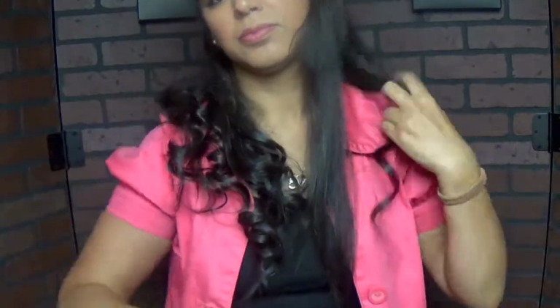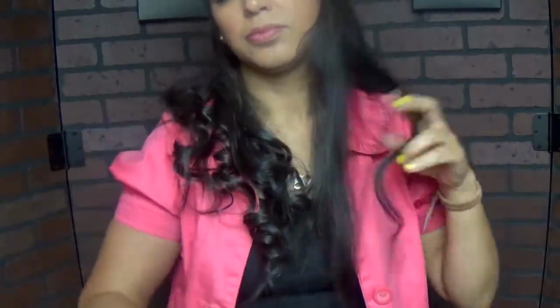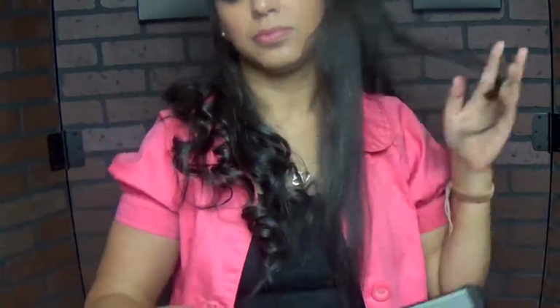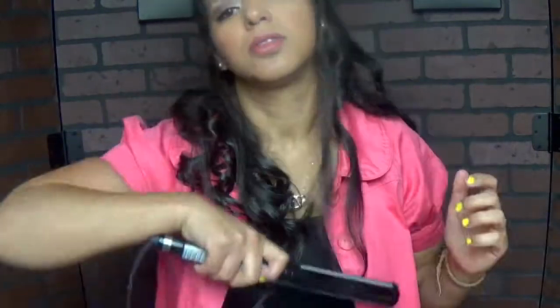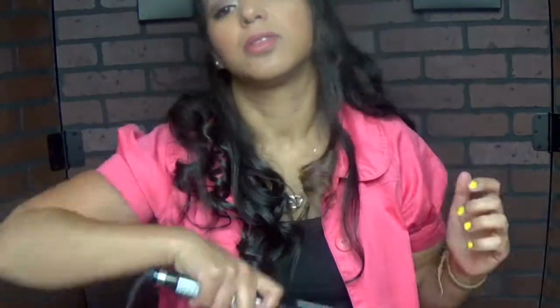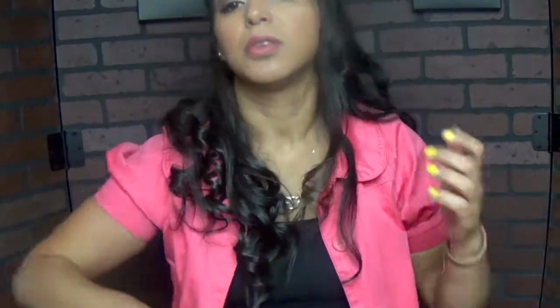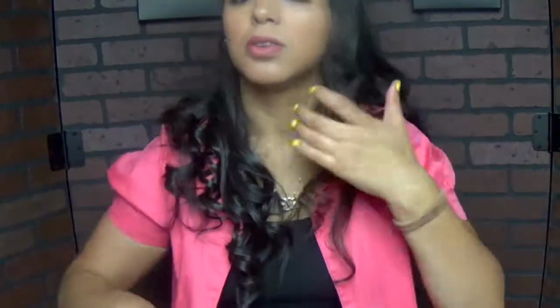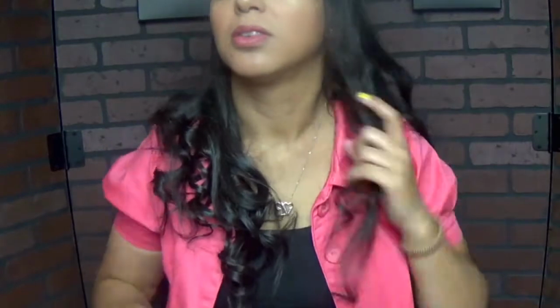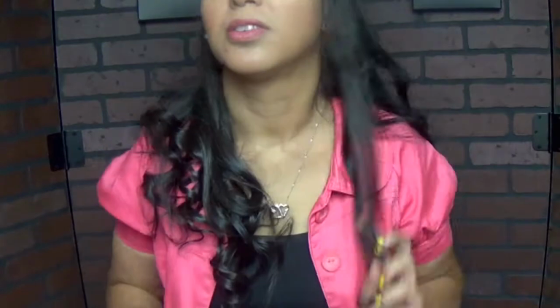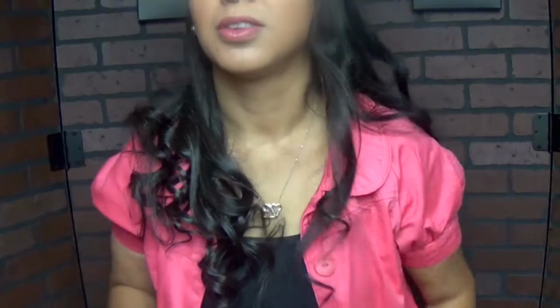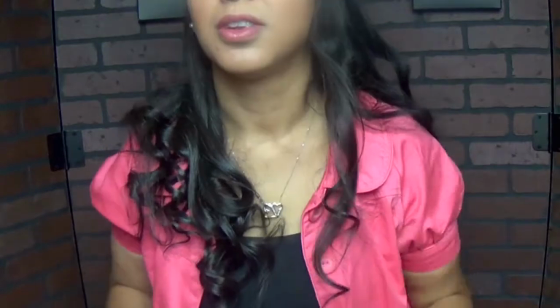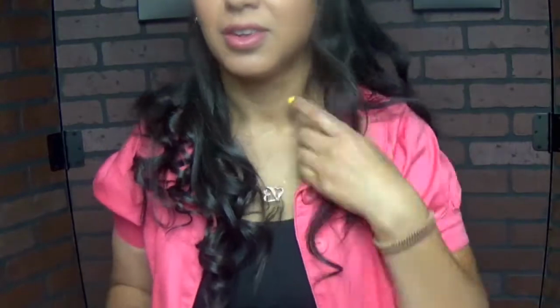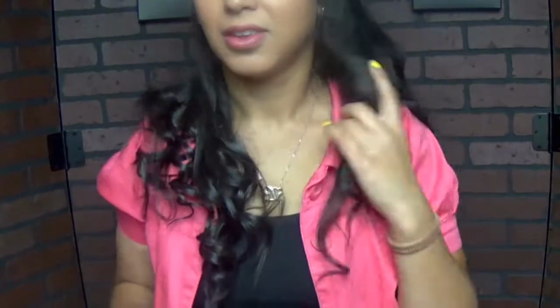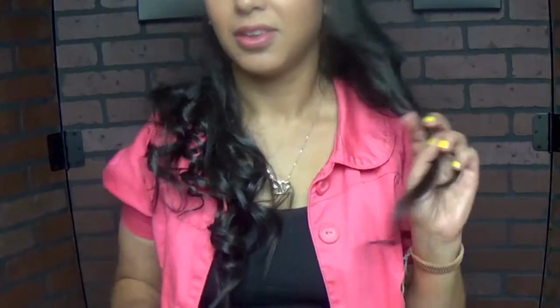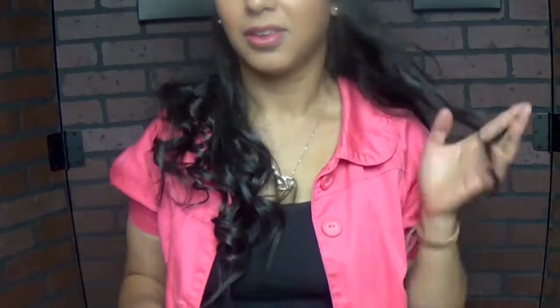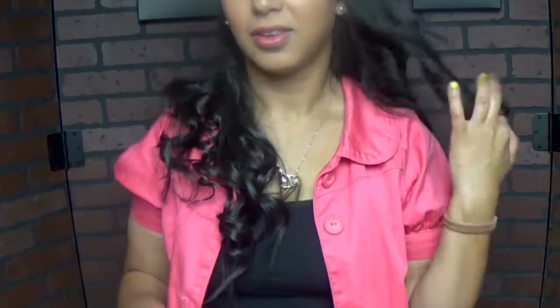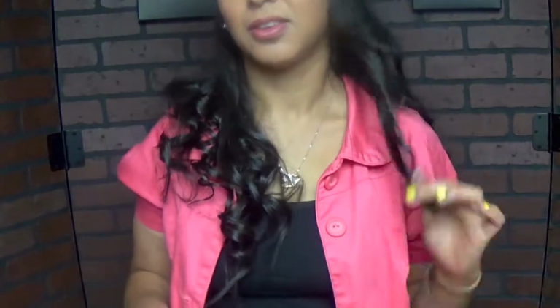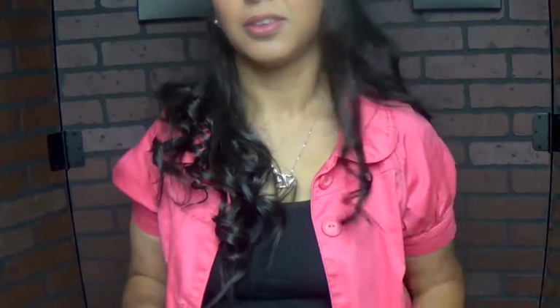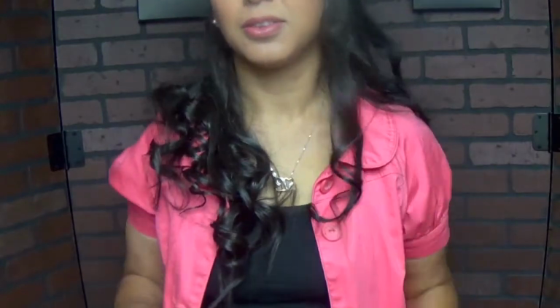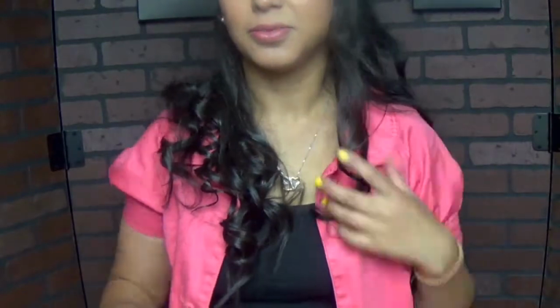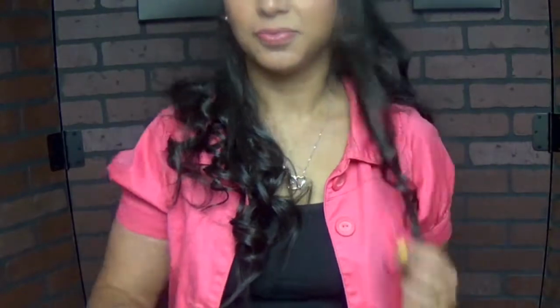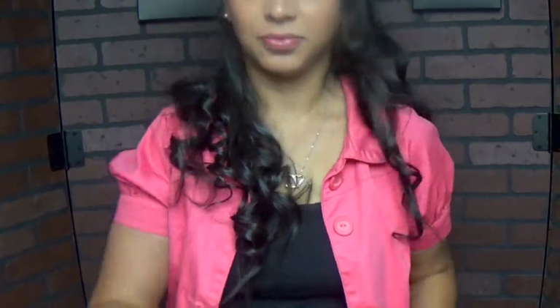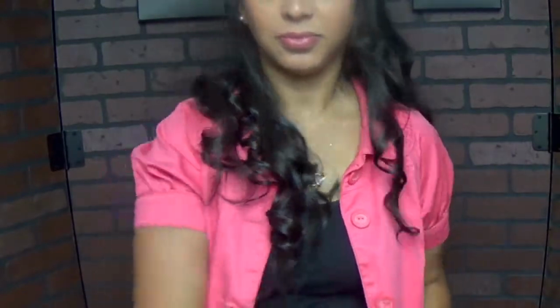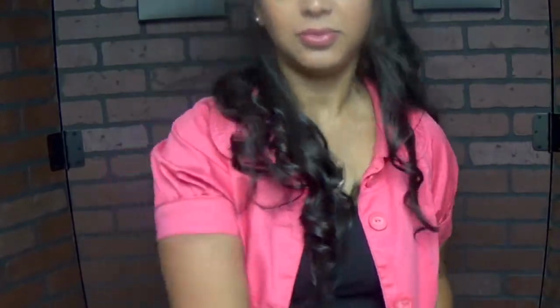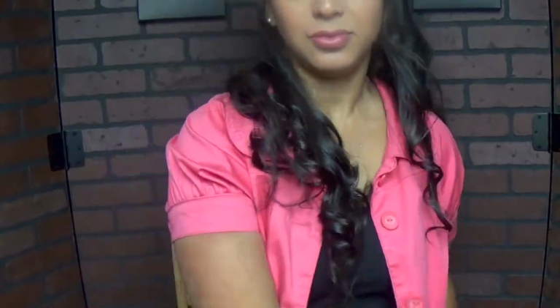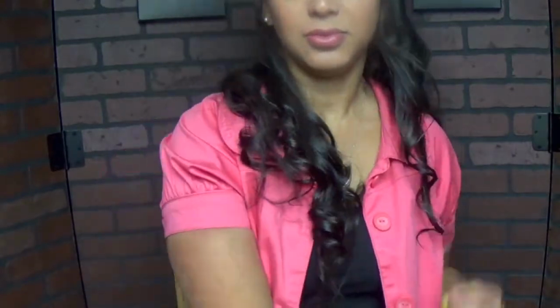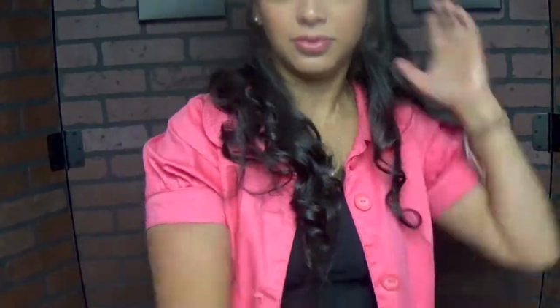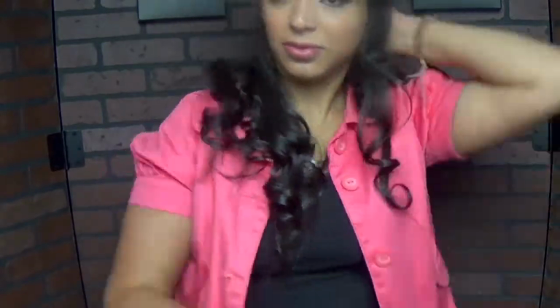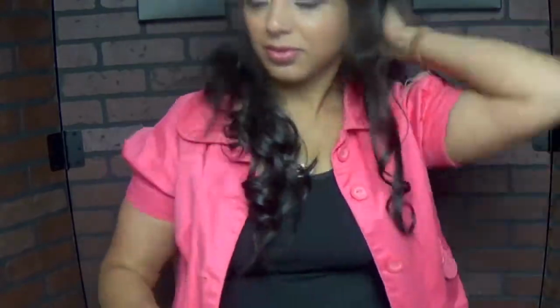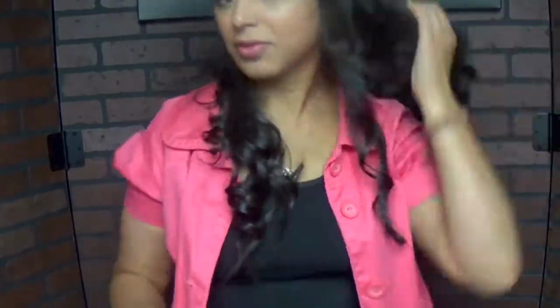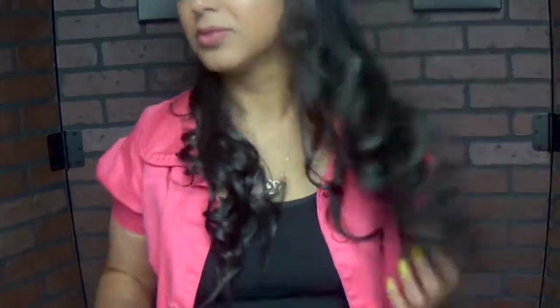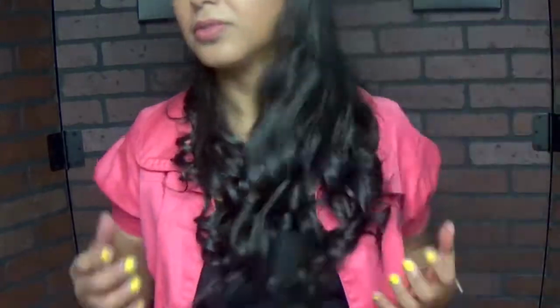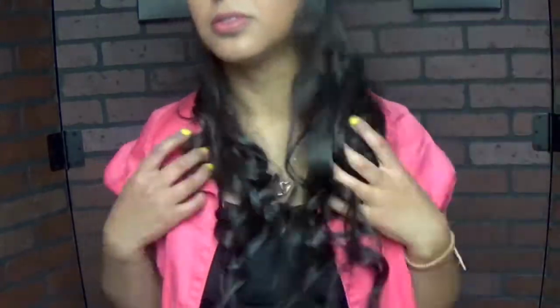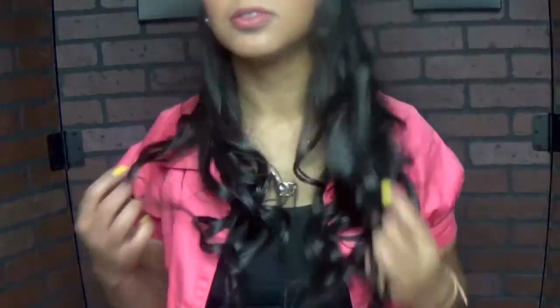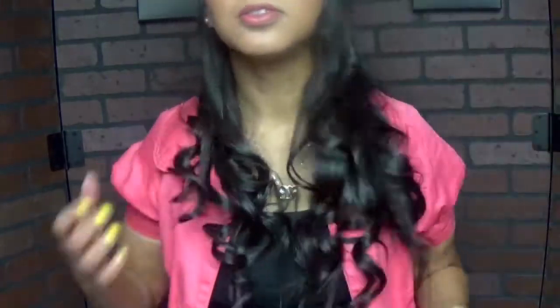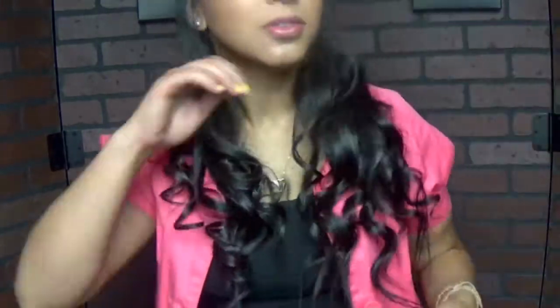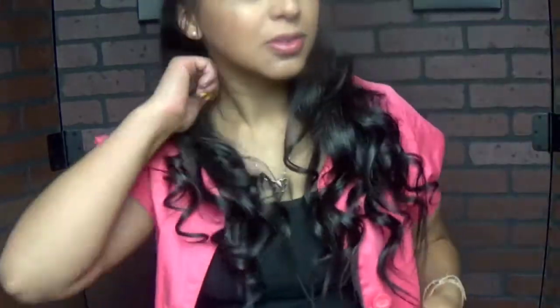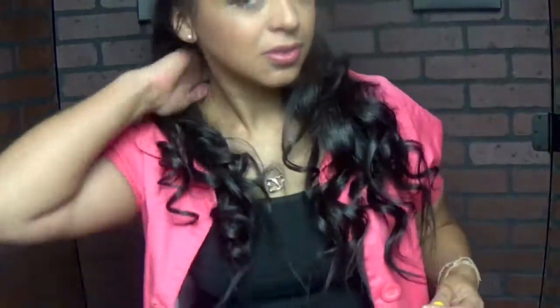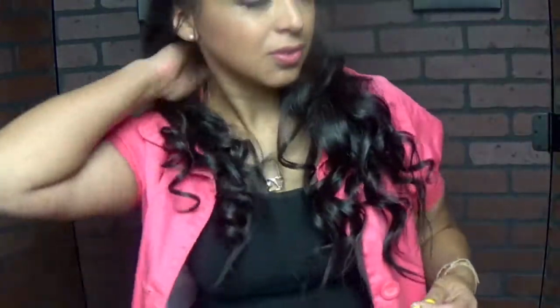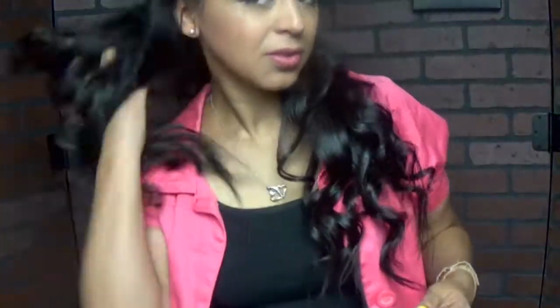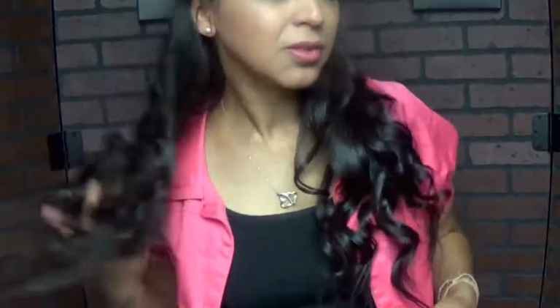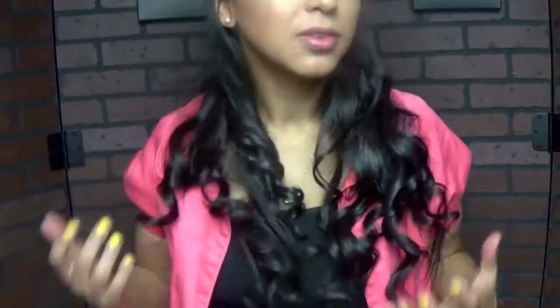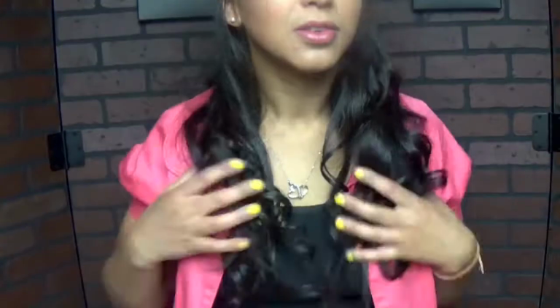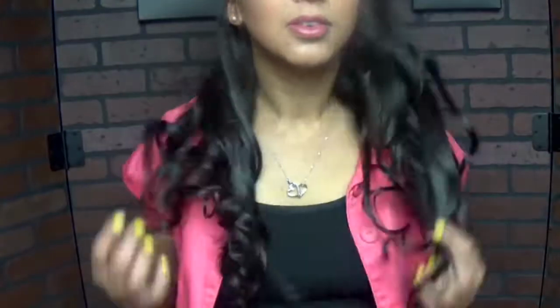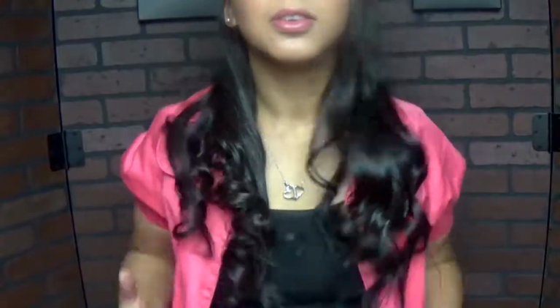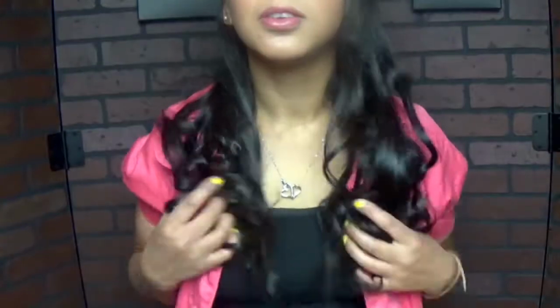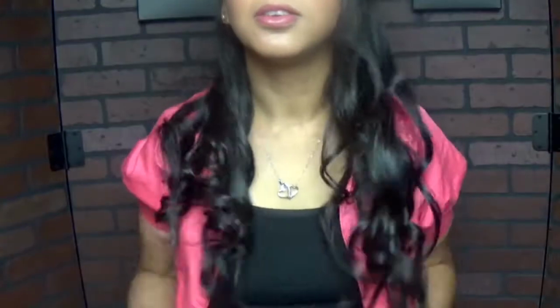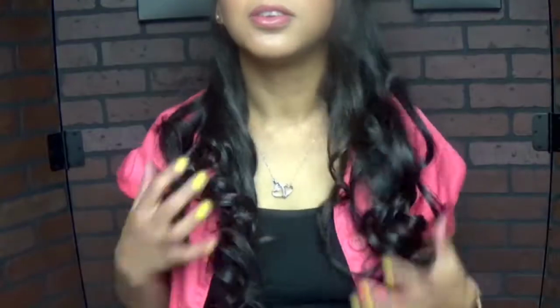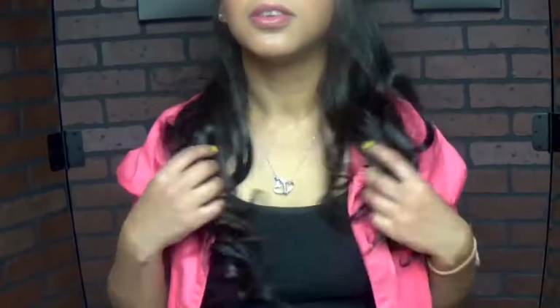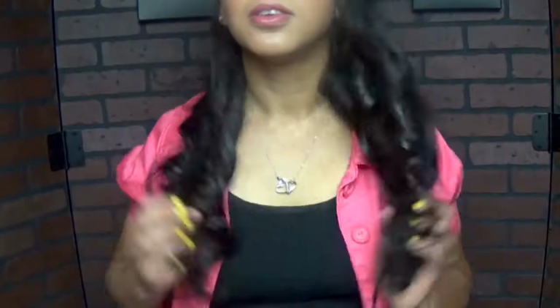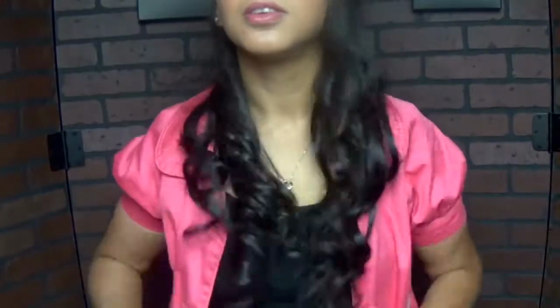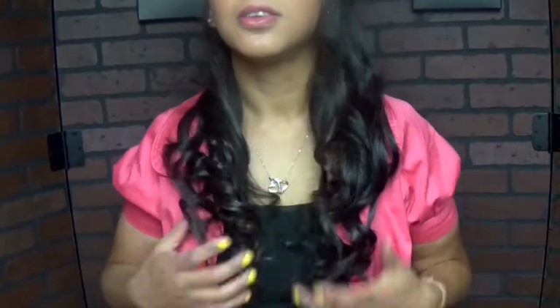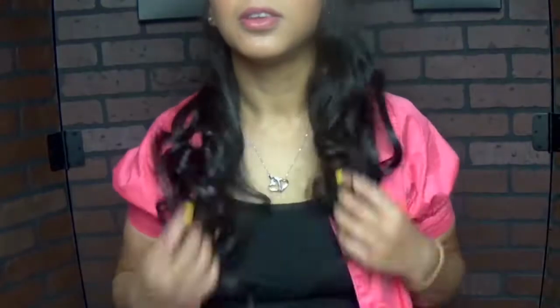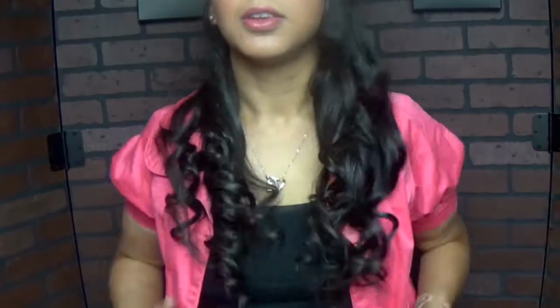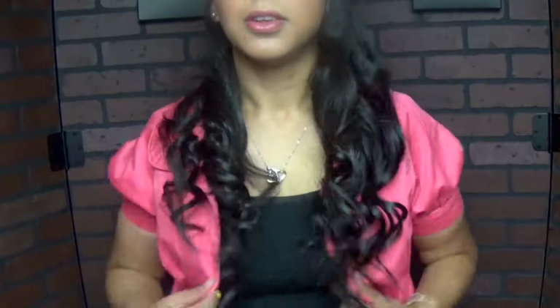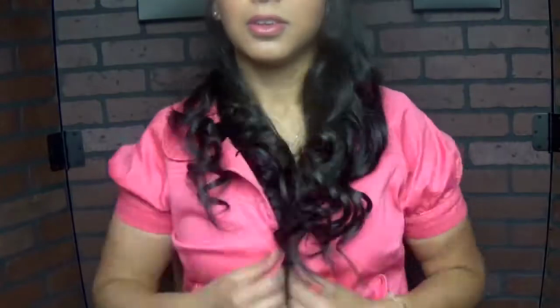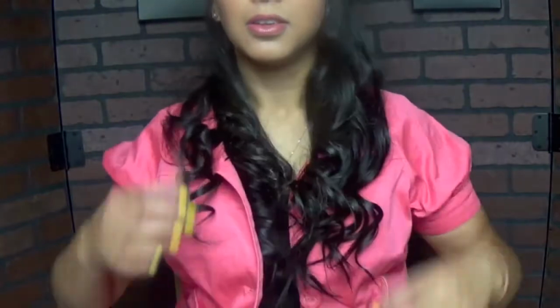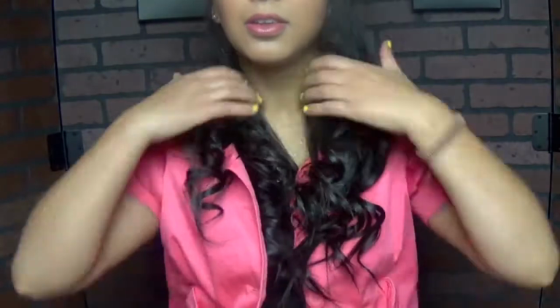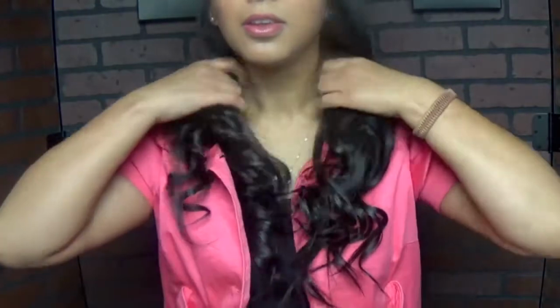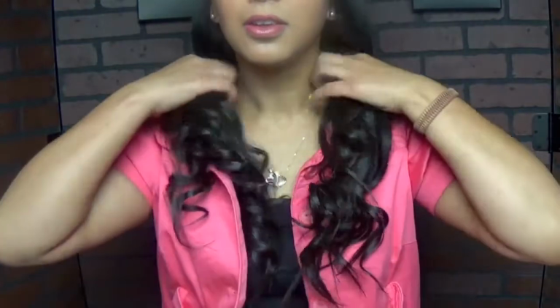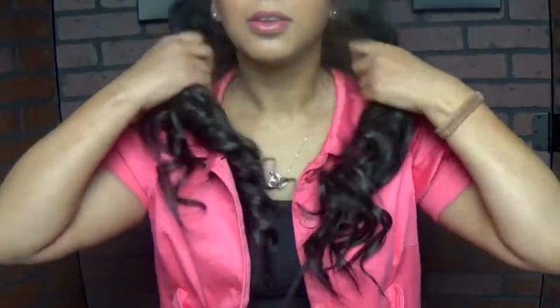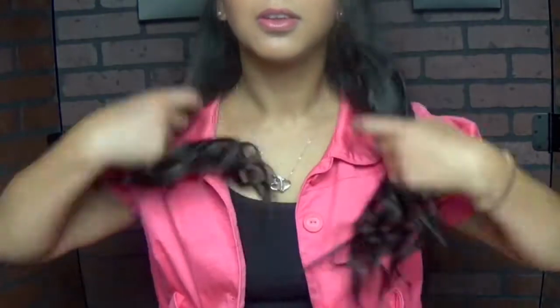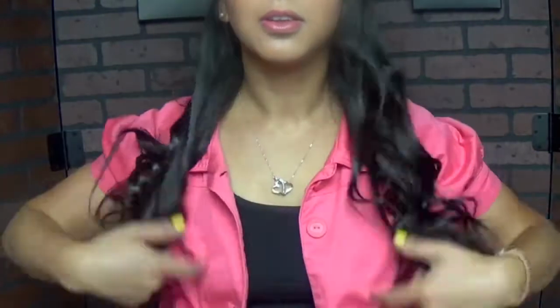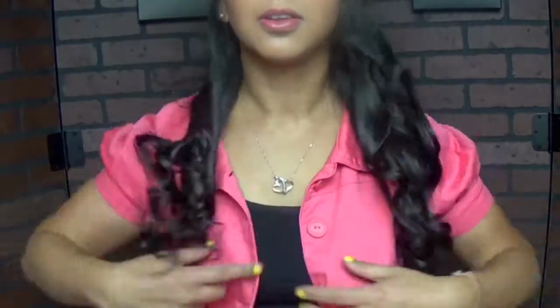Of course it's gonna be in fast forward so you don't fall asleep on me, but you start getting the idea of this curly wavy hair. Look at that — I think it looks so pretty!